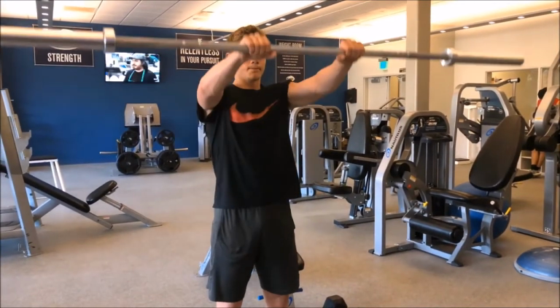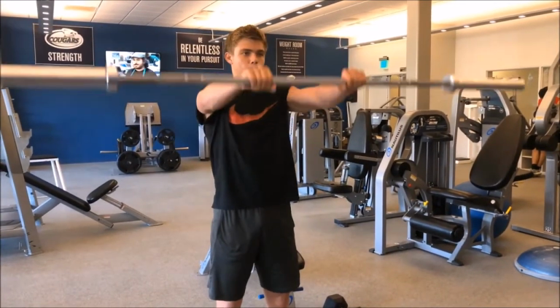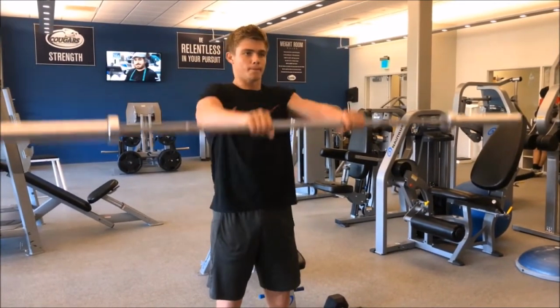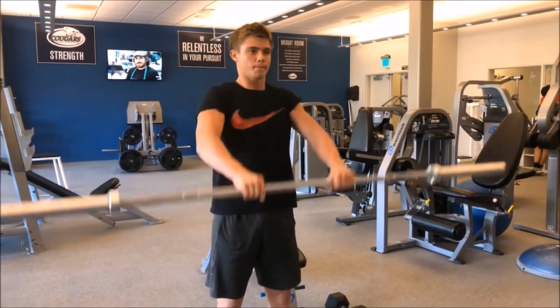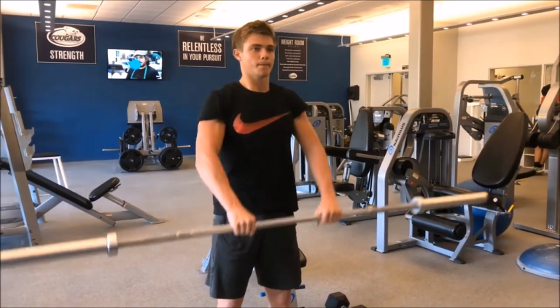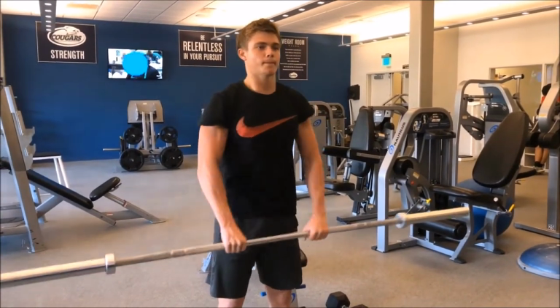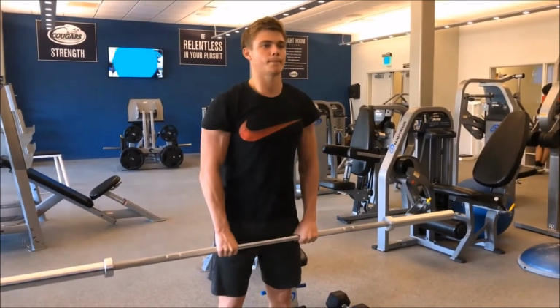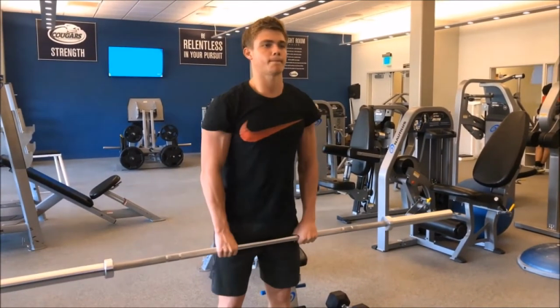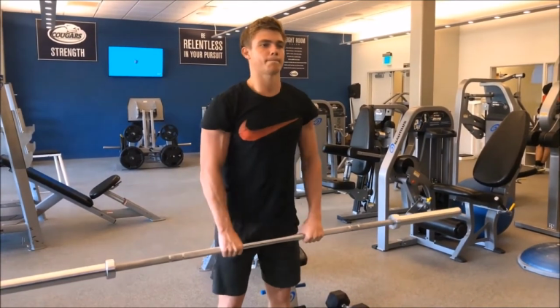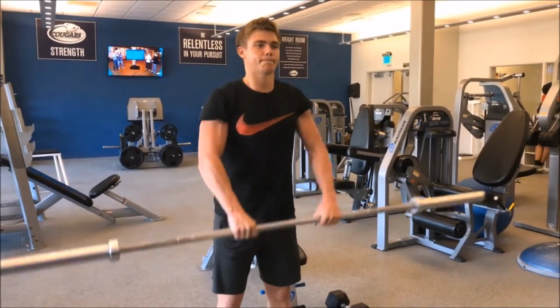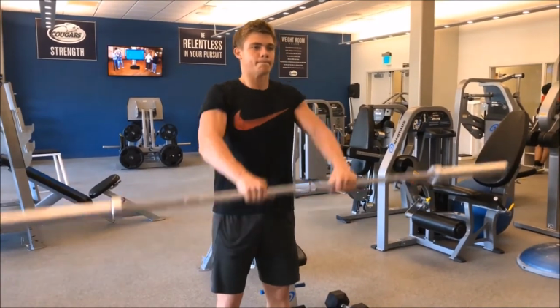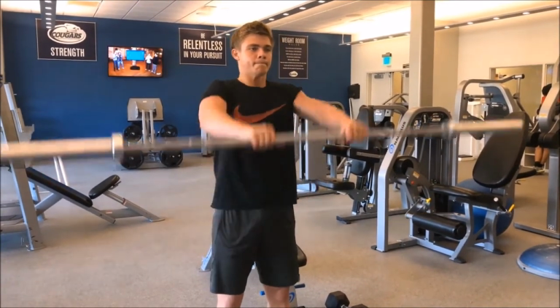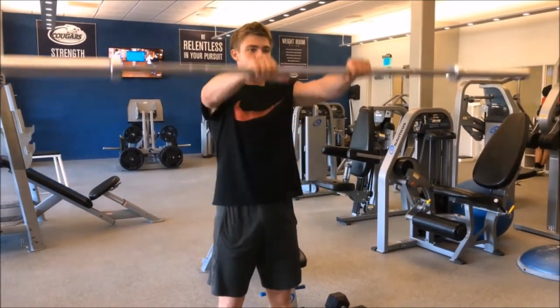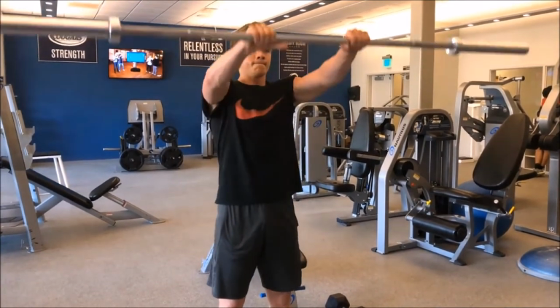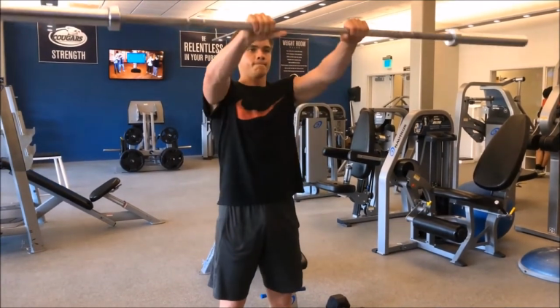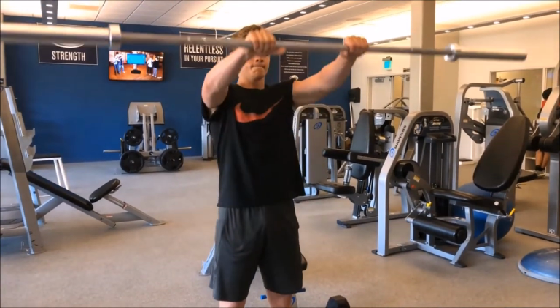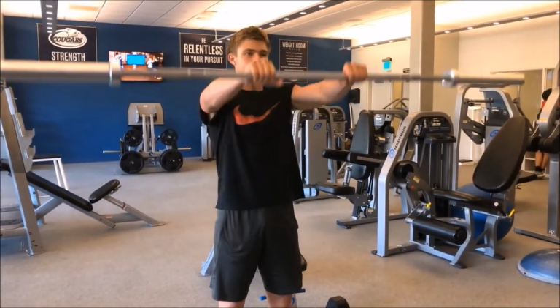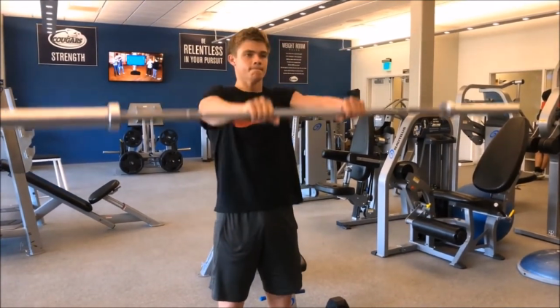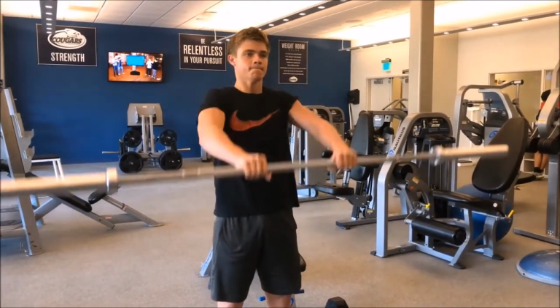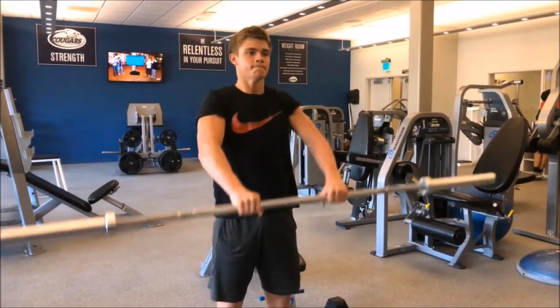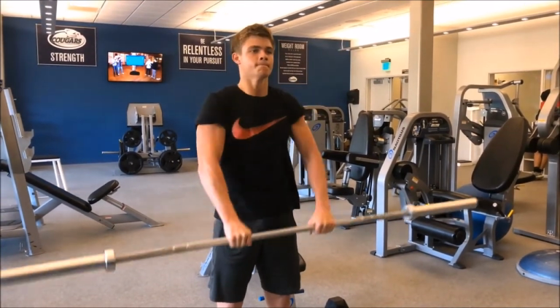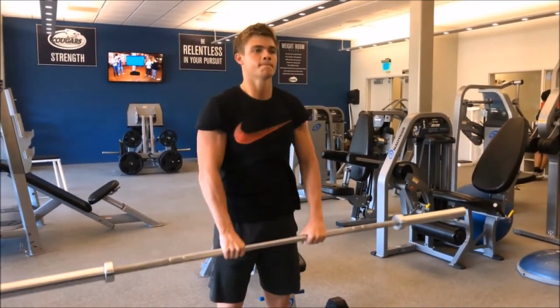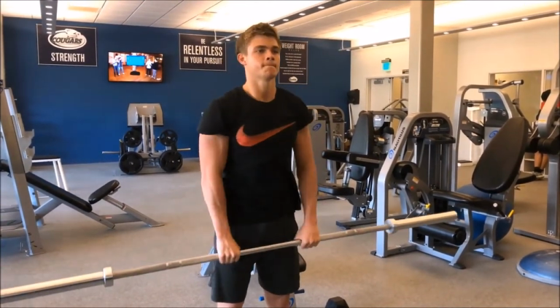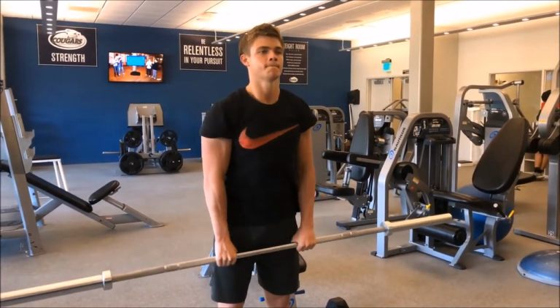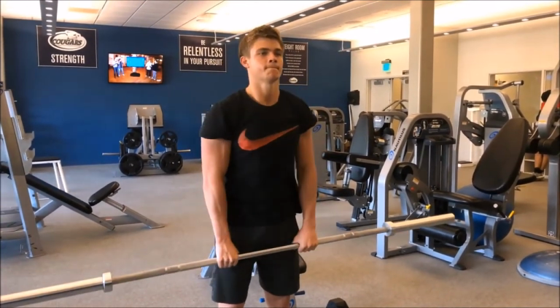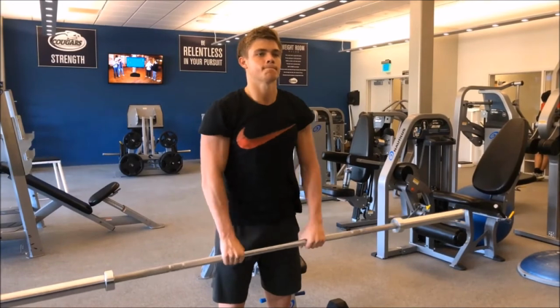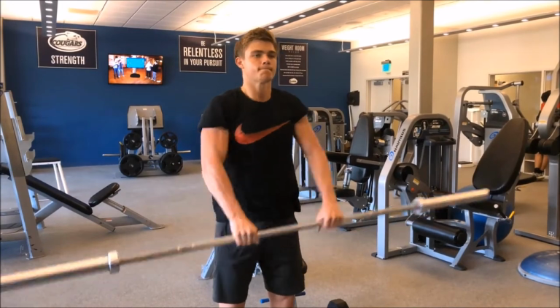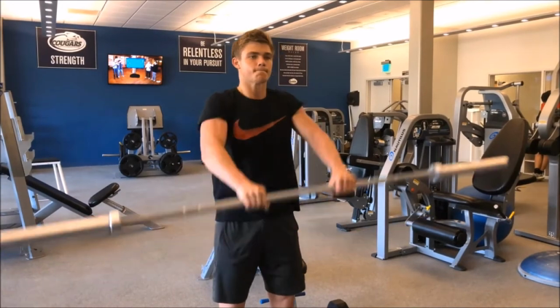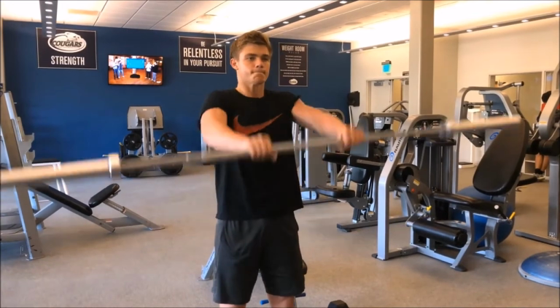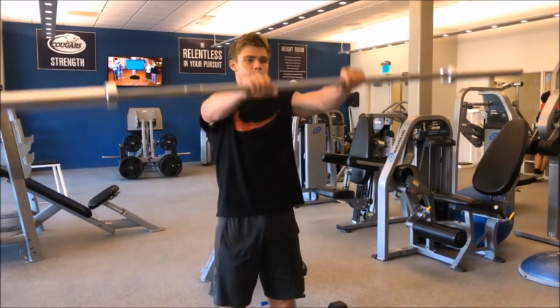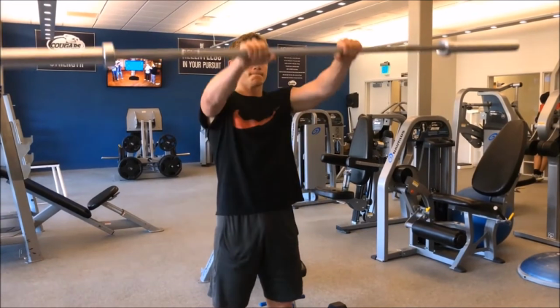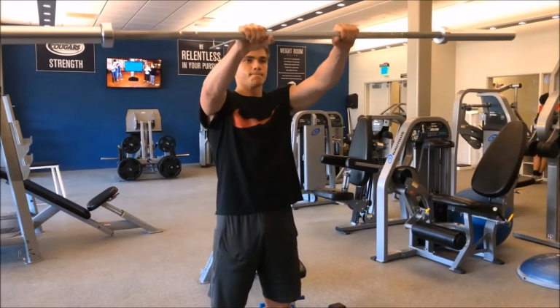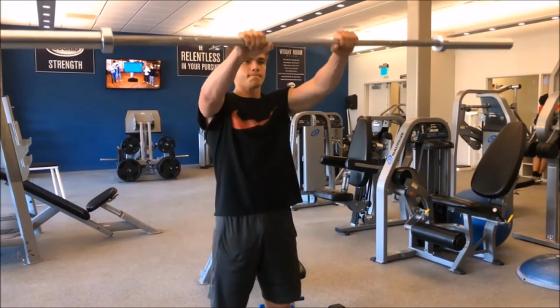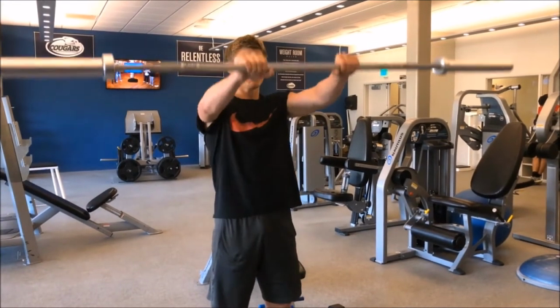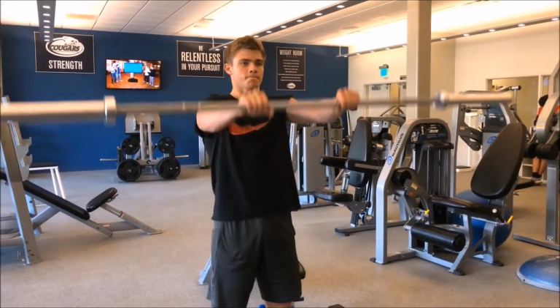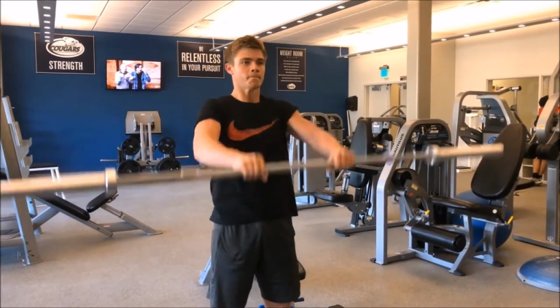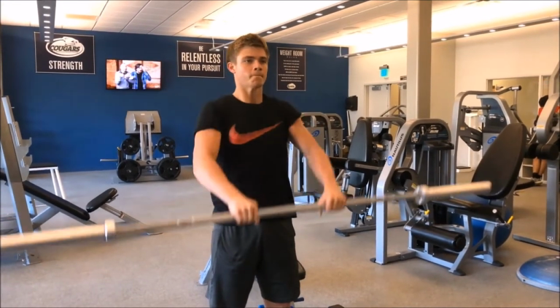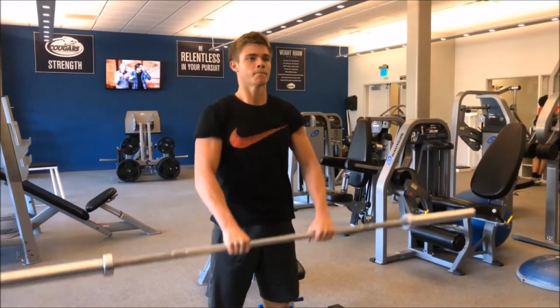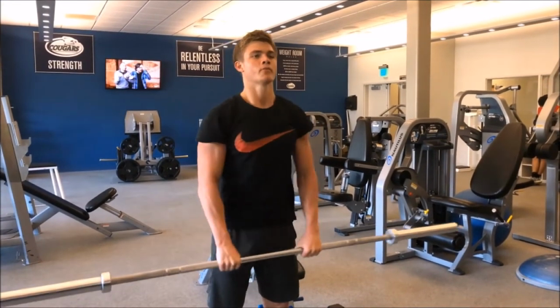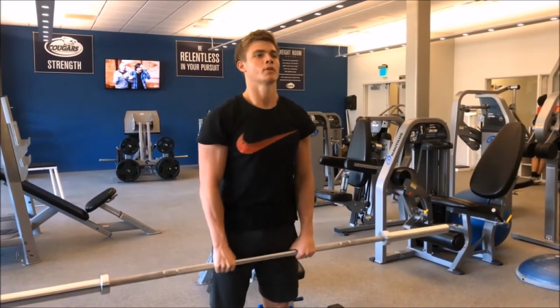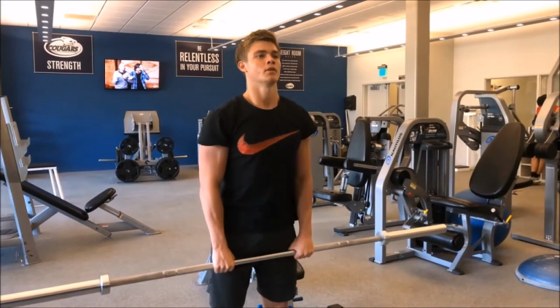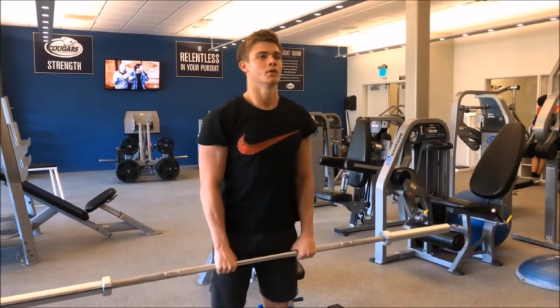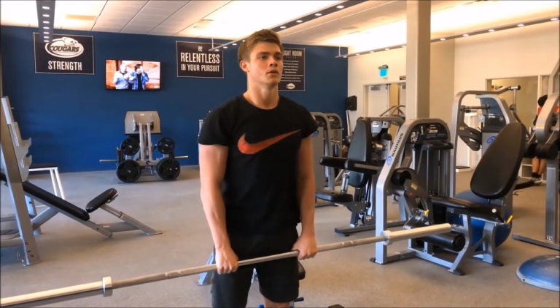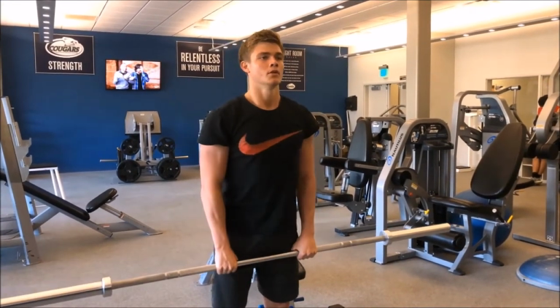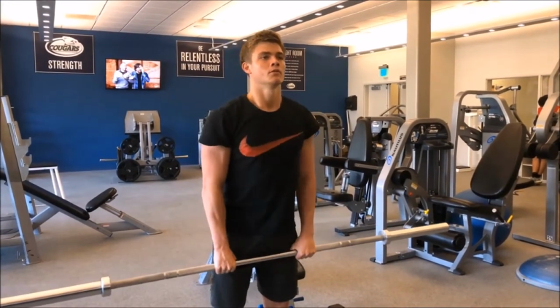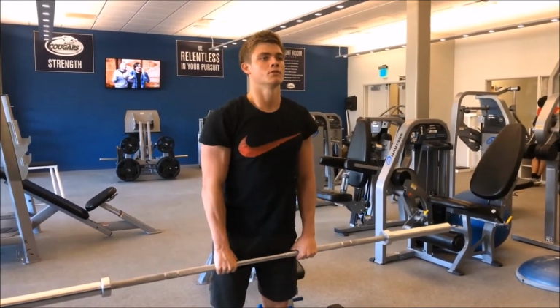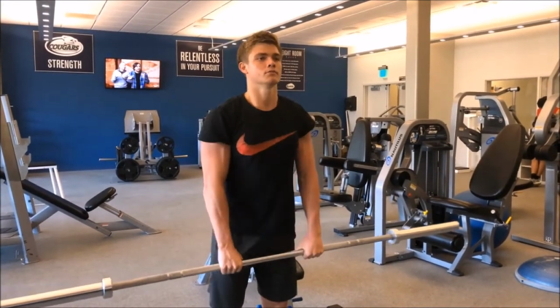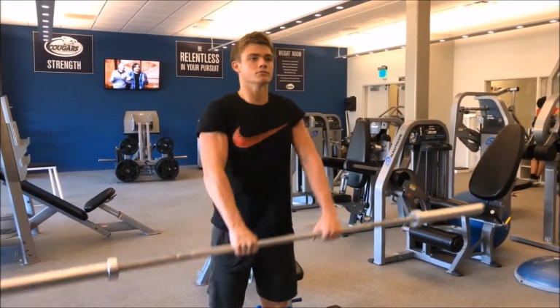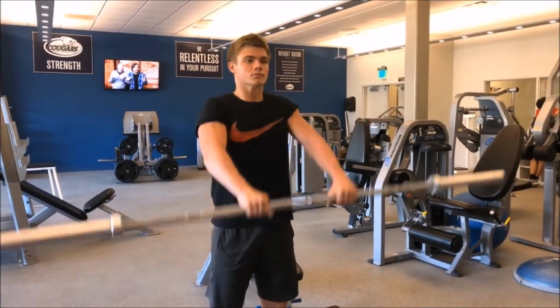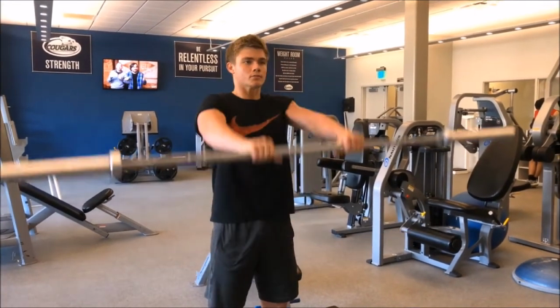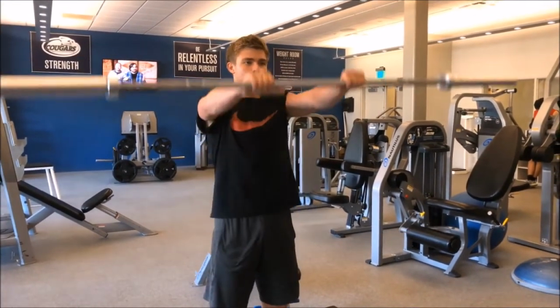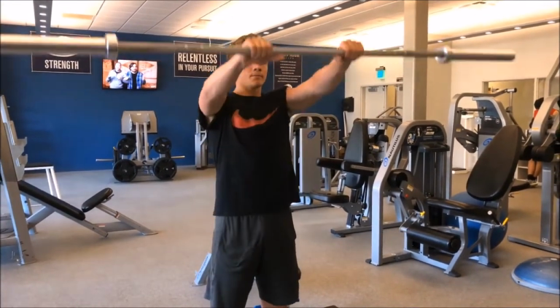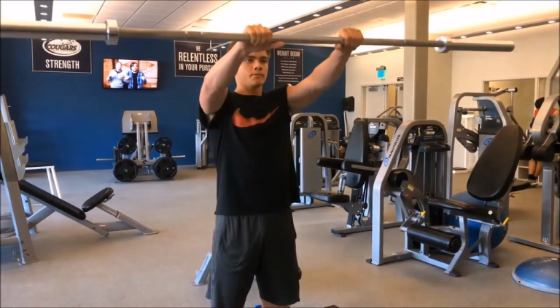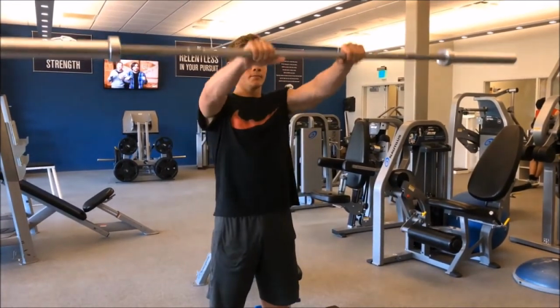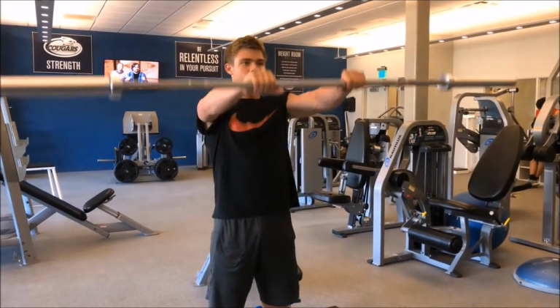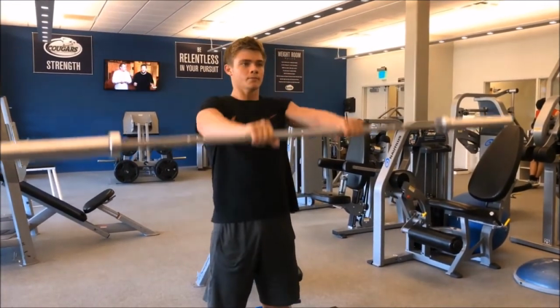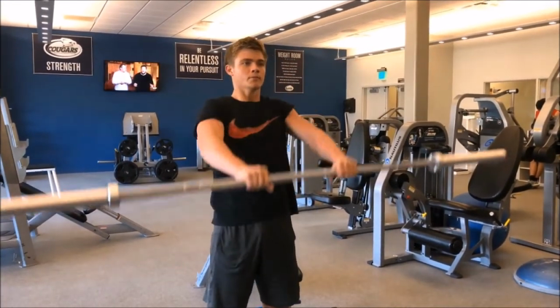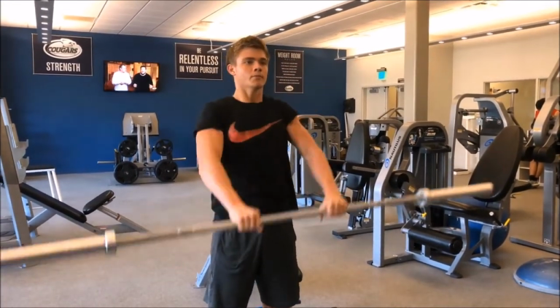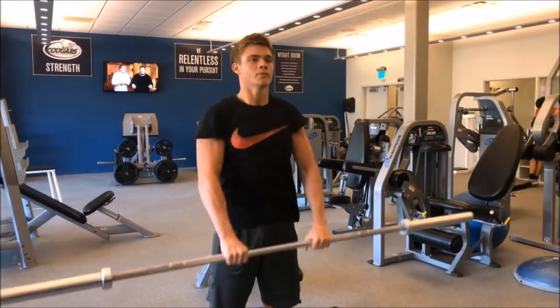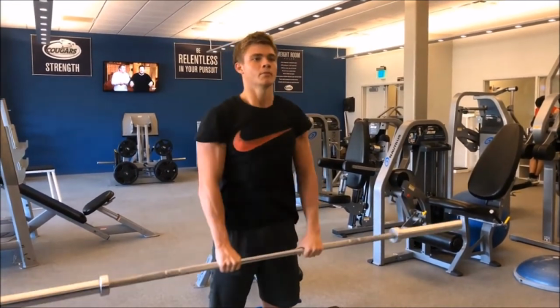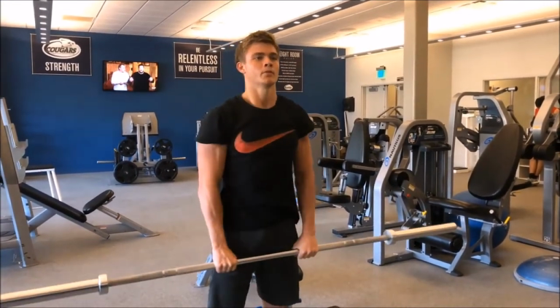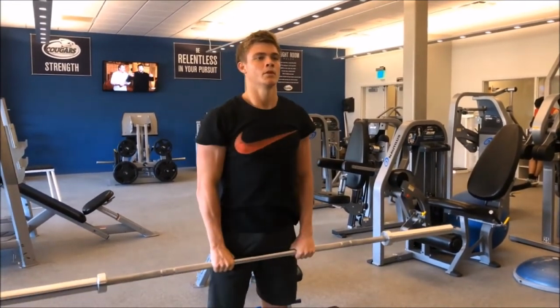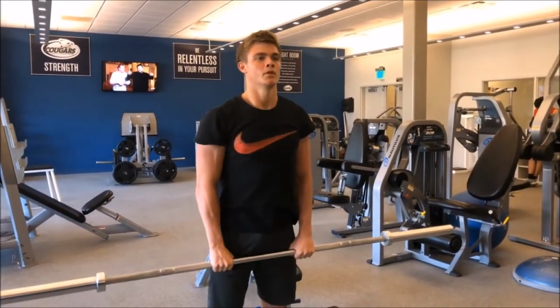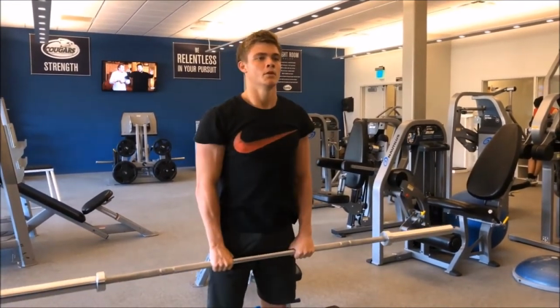Upright barbell row, which really targets a lot — the deltoids, the chest a little bit, and a little bit of the biceps. It's really an all-around great workout.